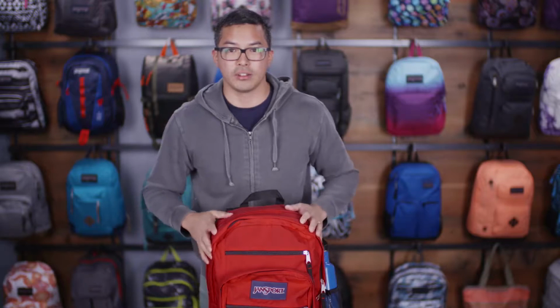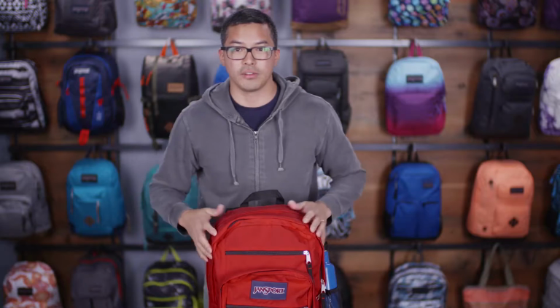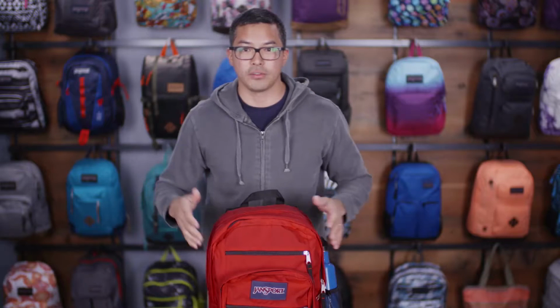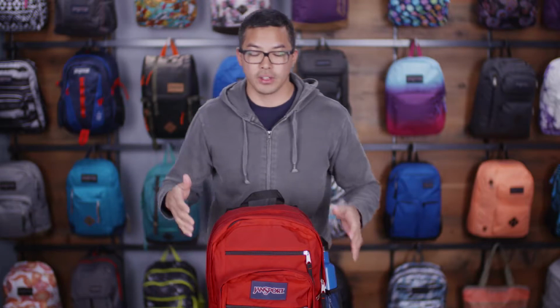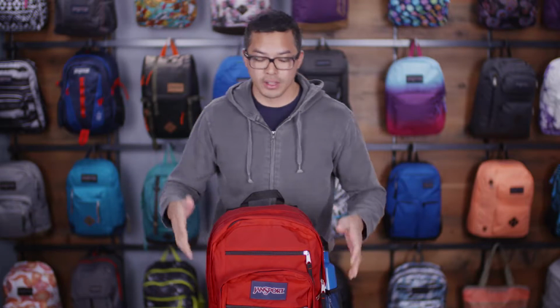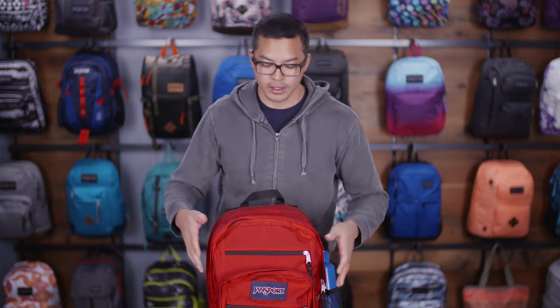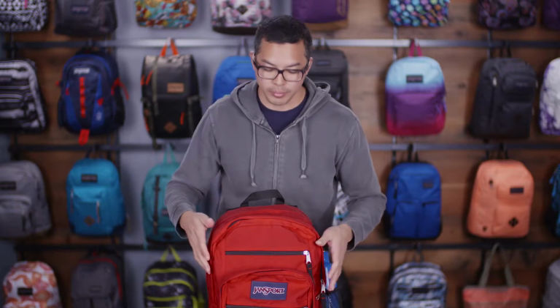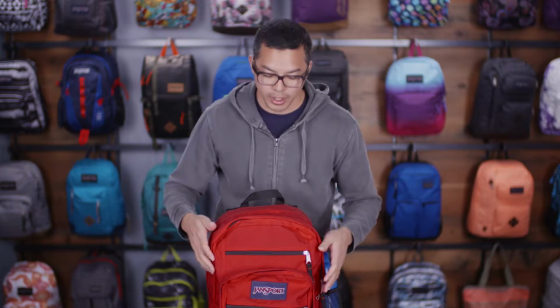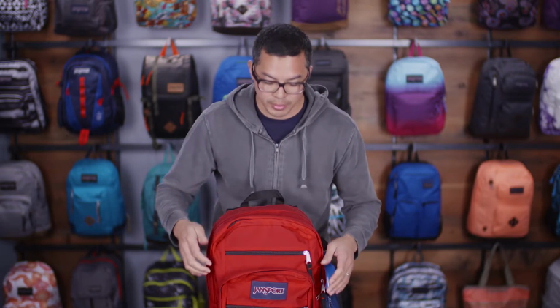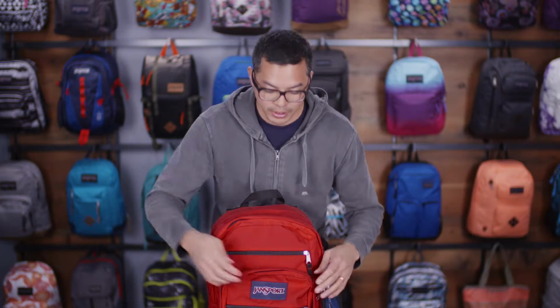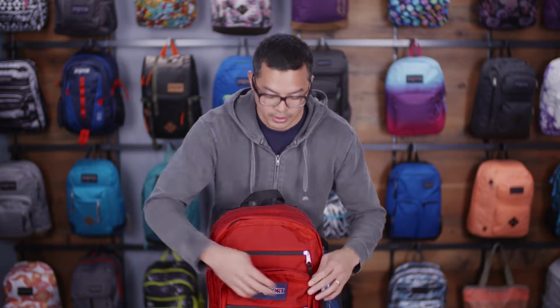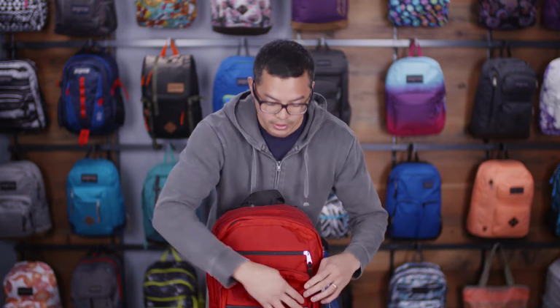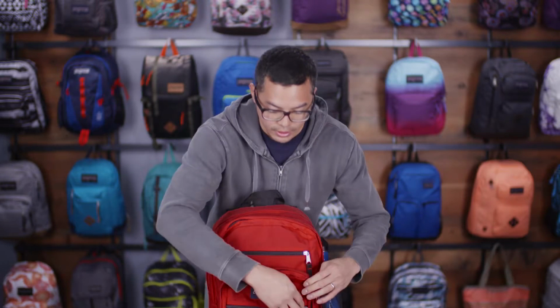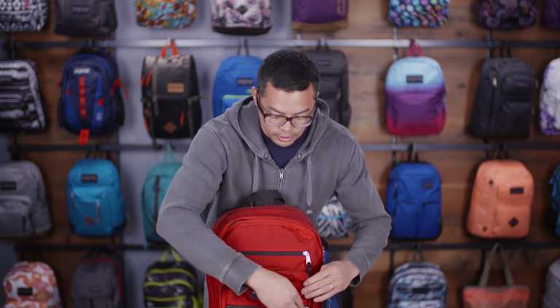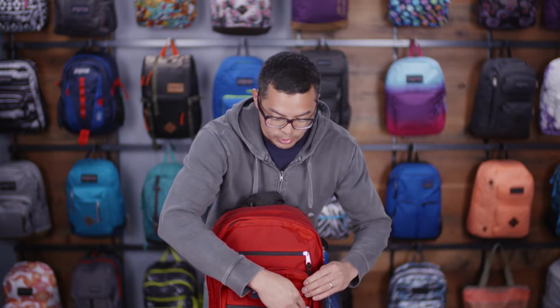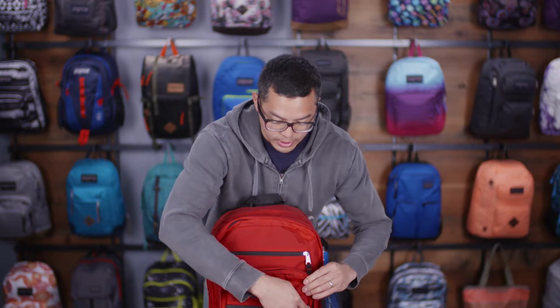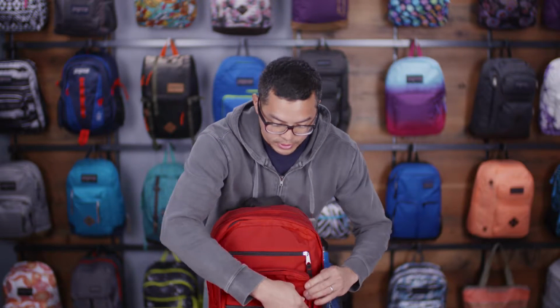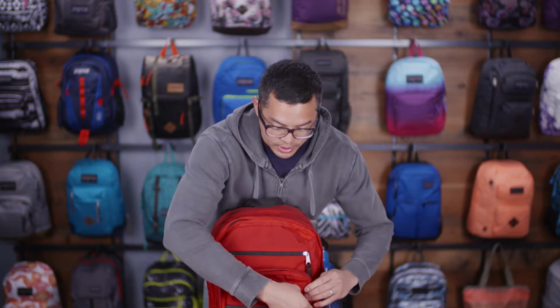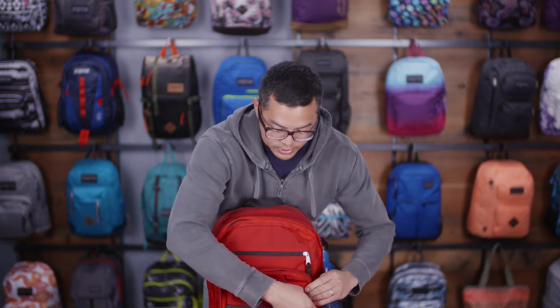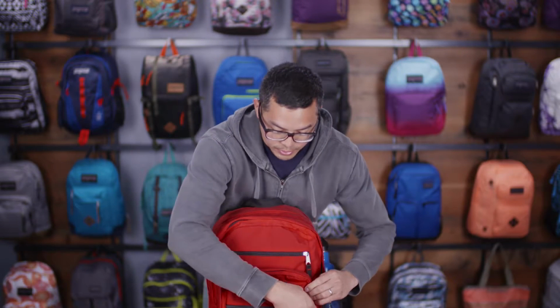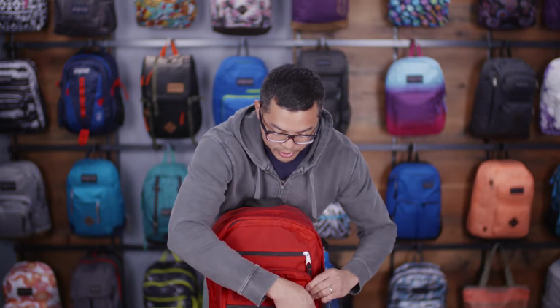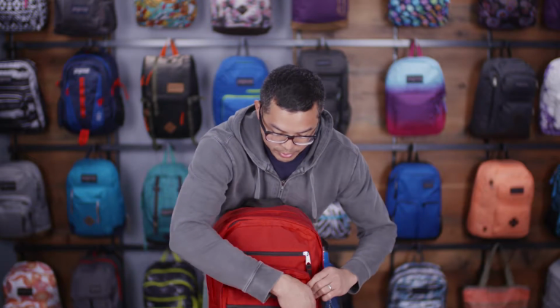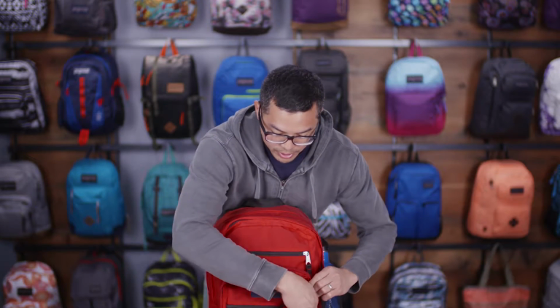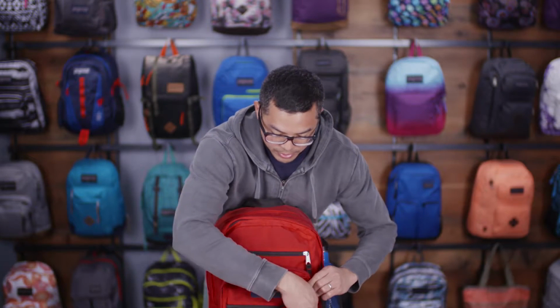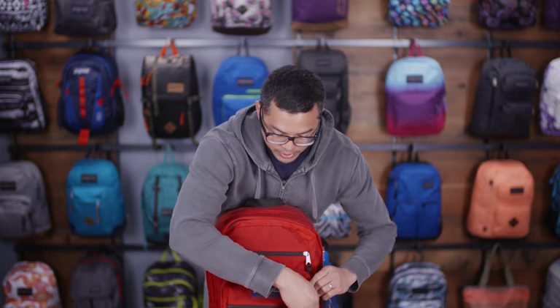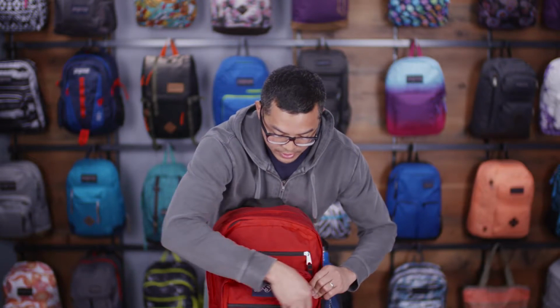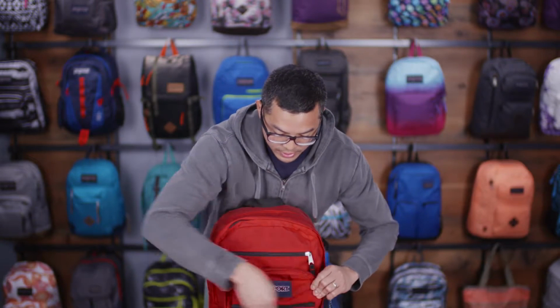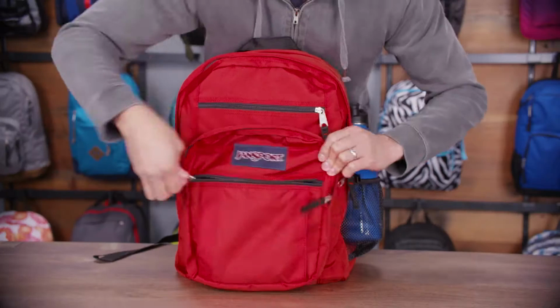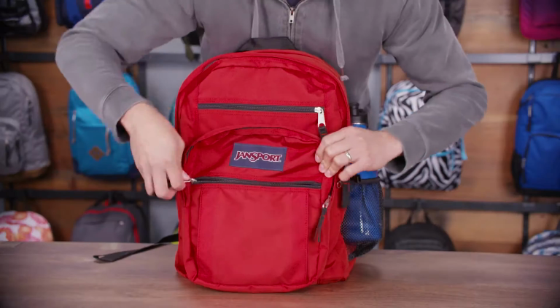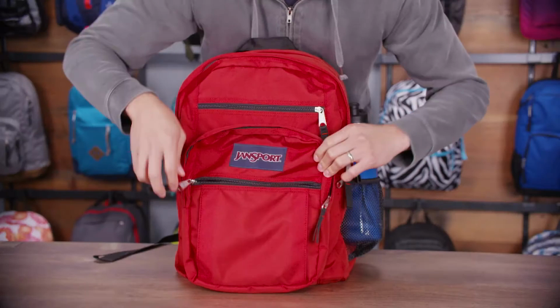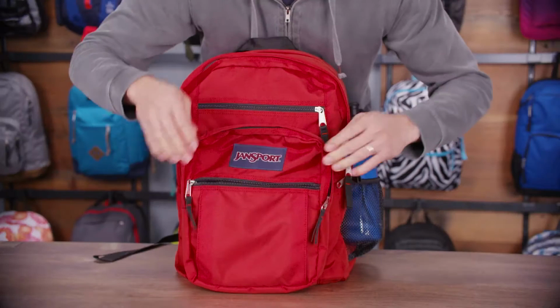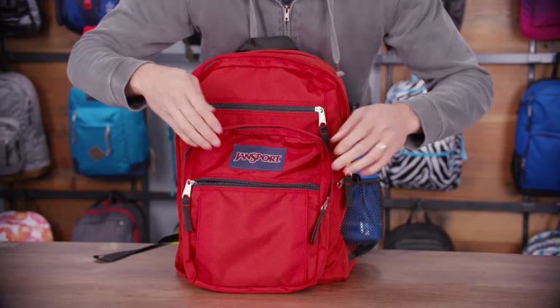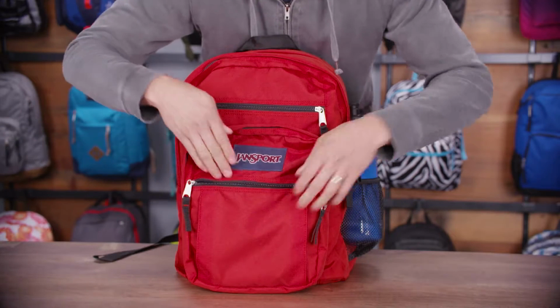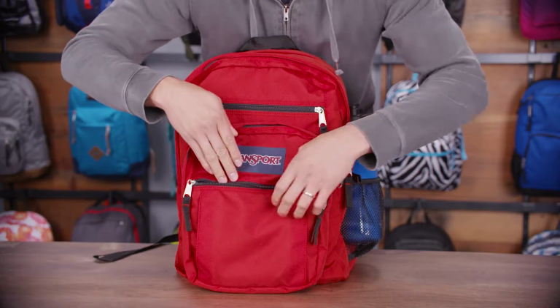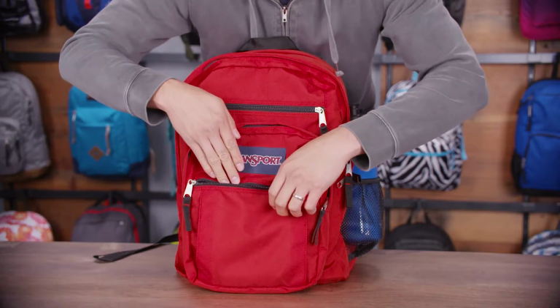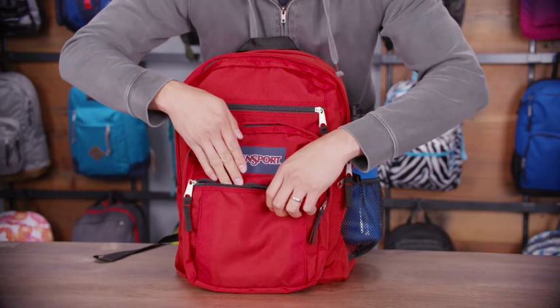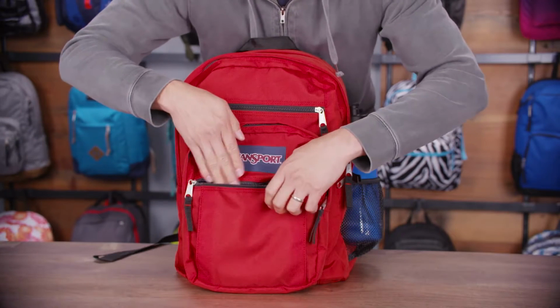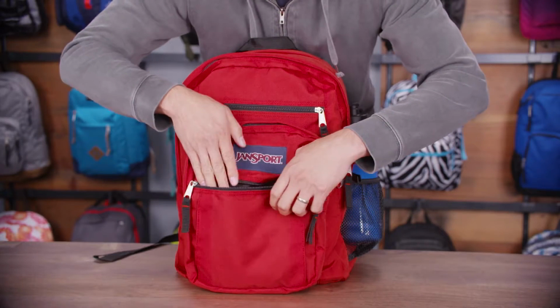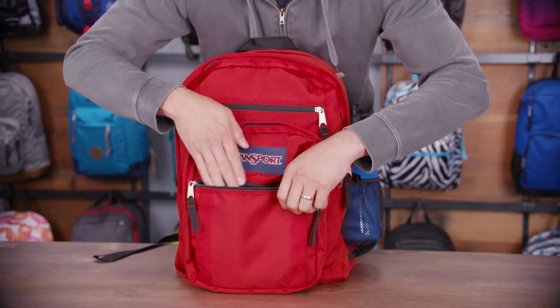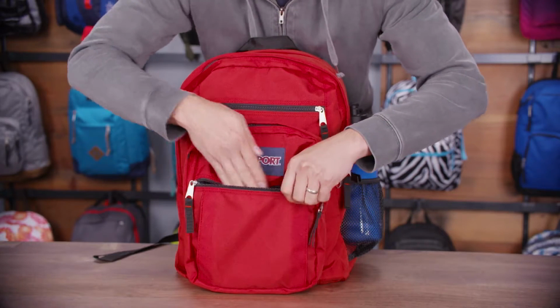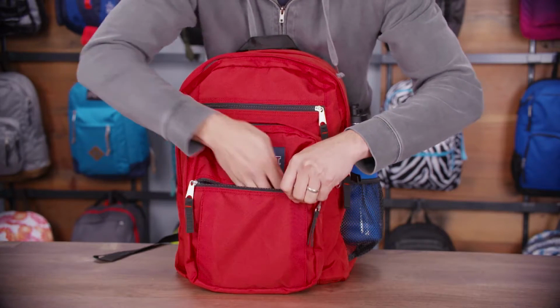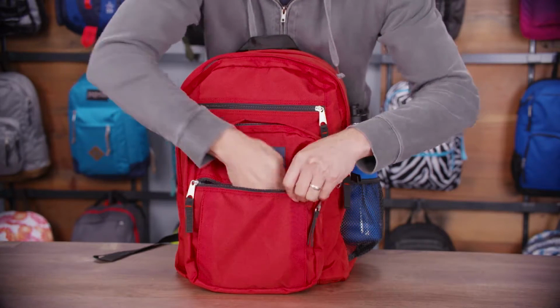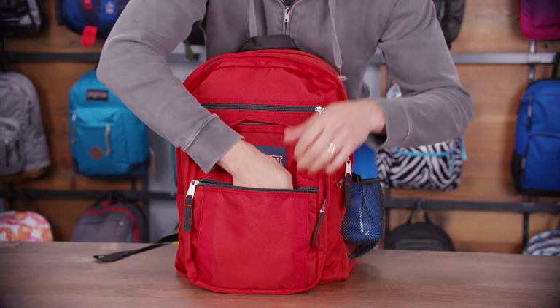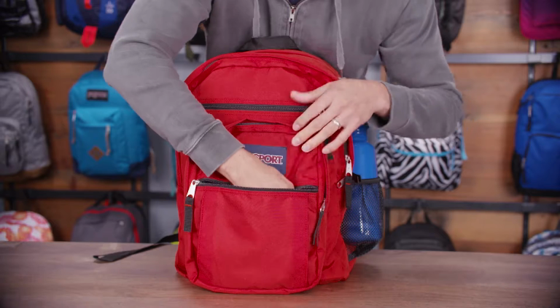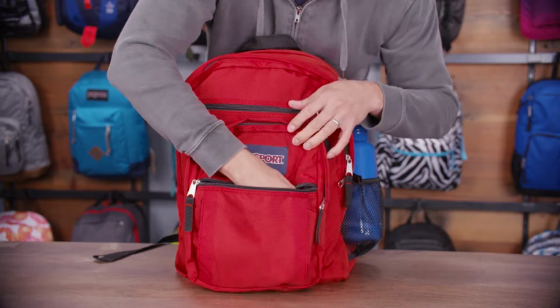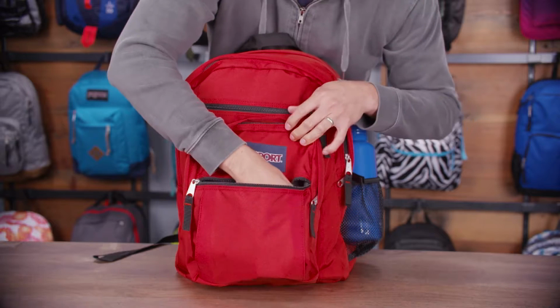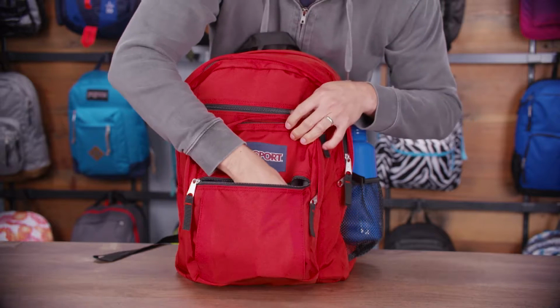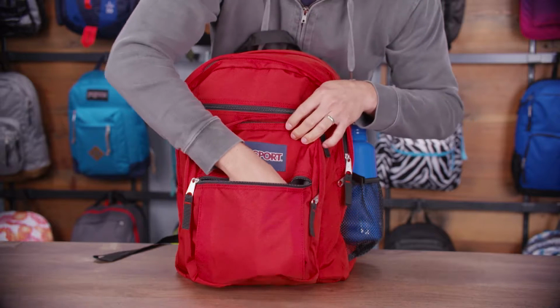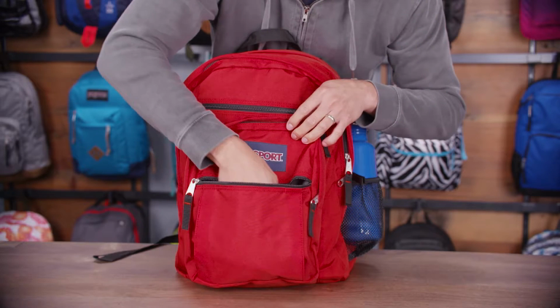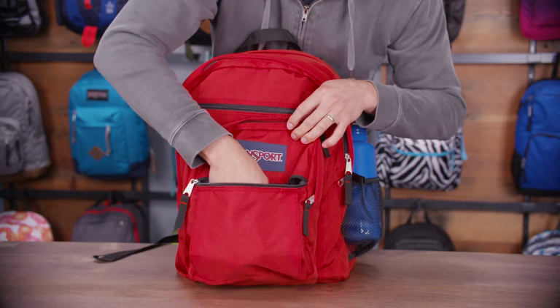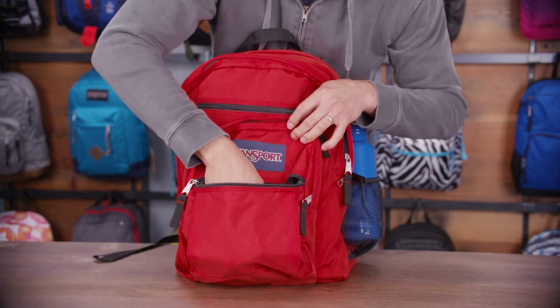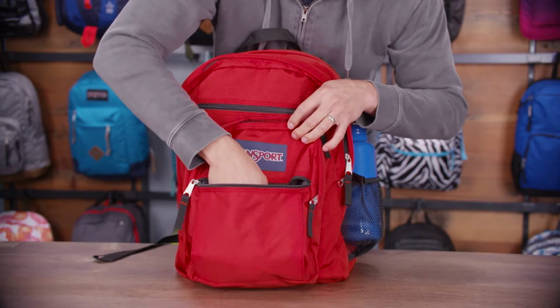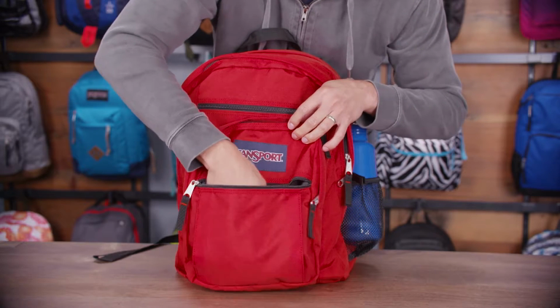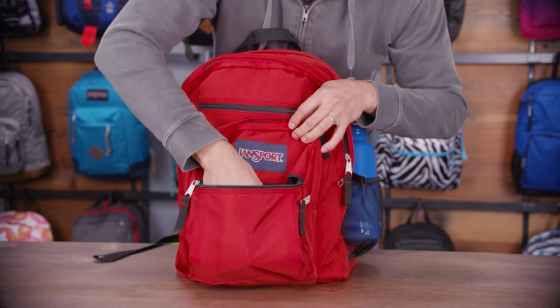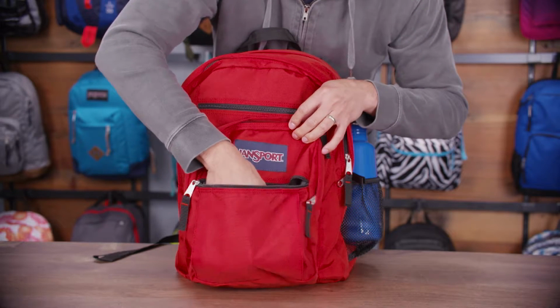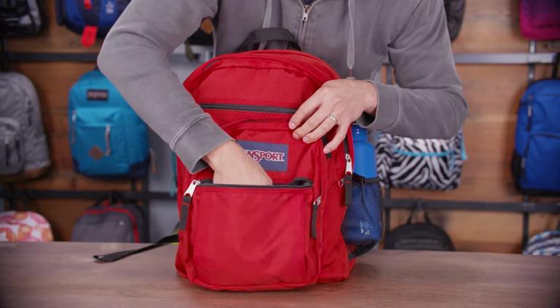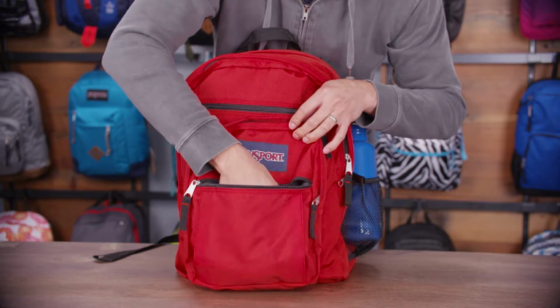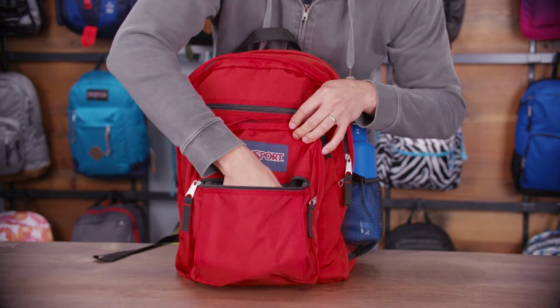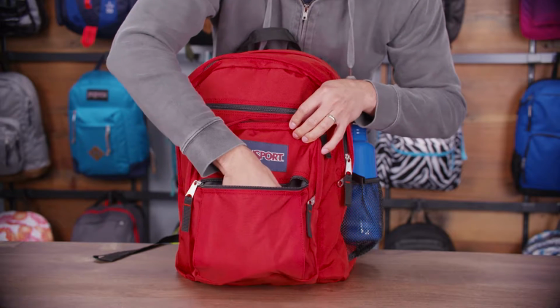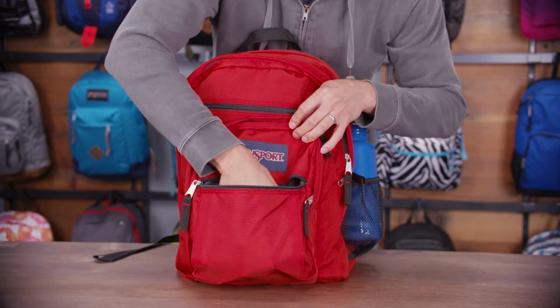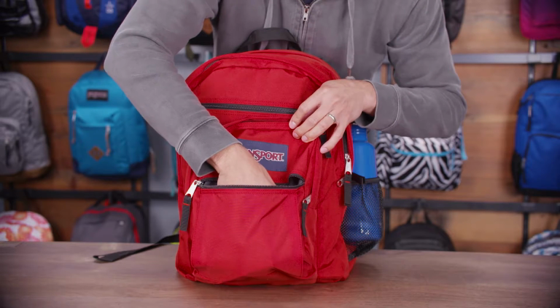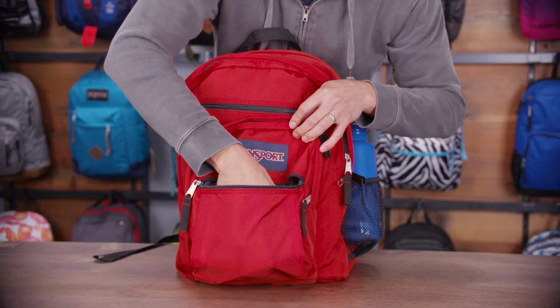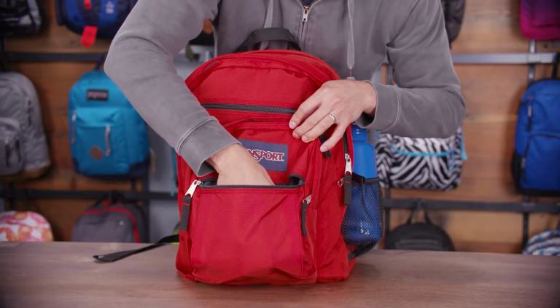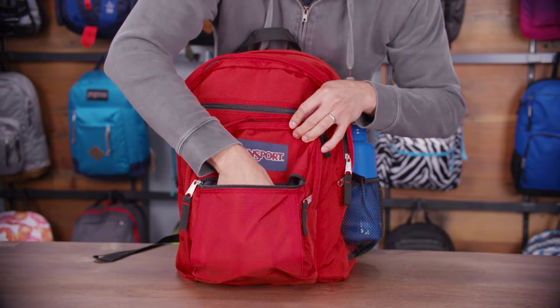On the front of that compartment is another quick stash zippered compartment. This pocket's great because it expands to accommodate even larger items.